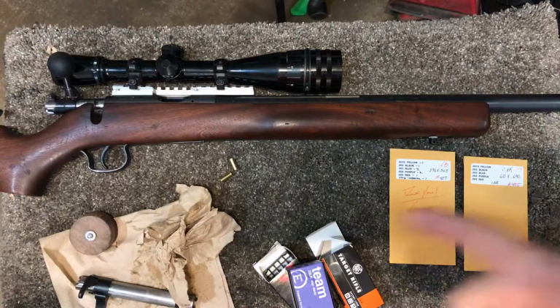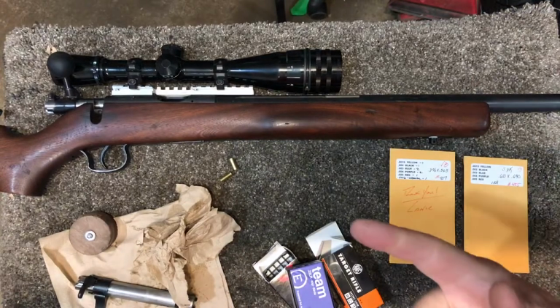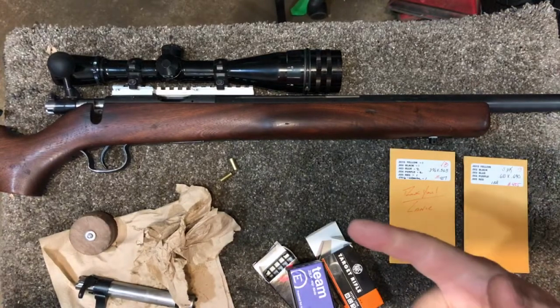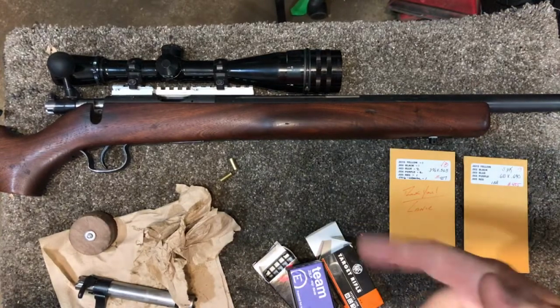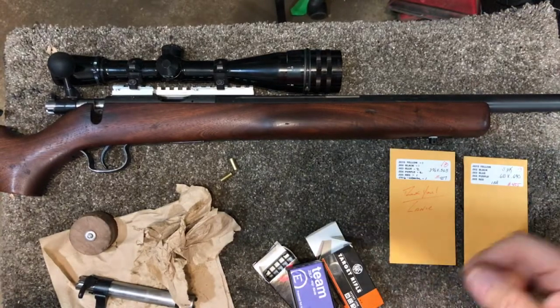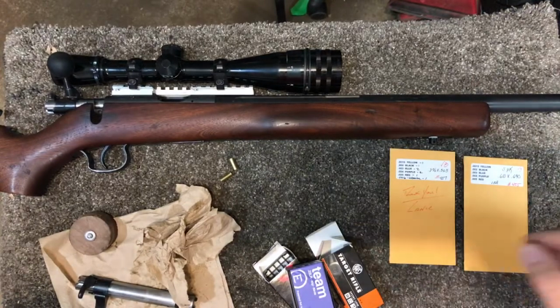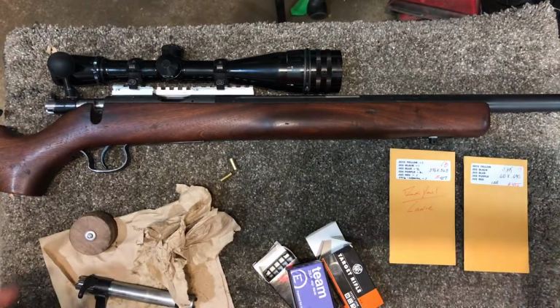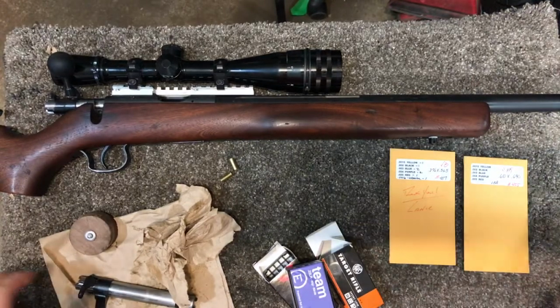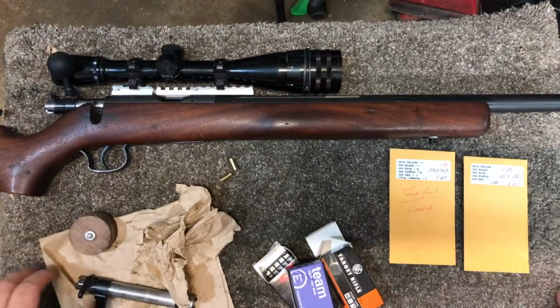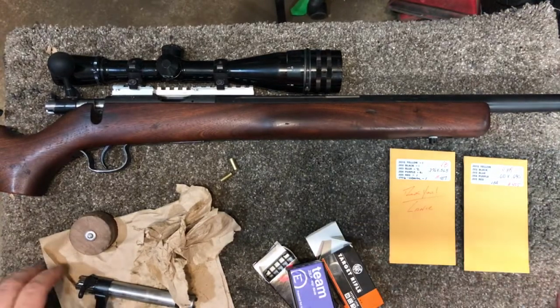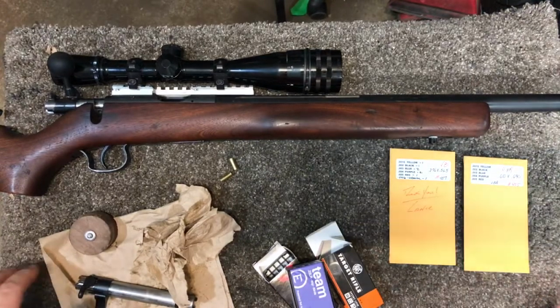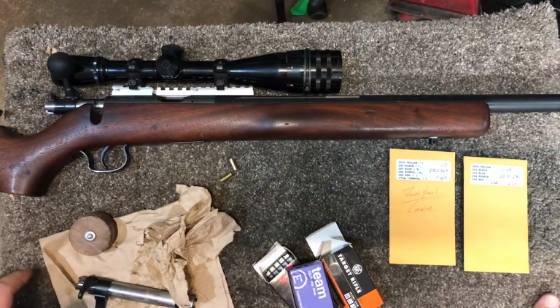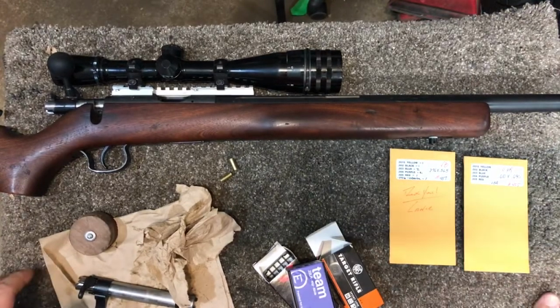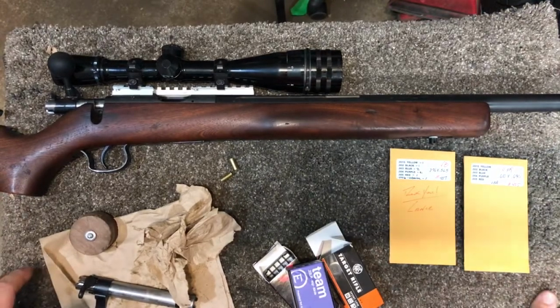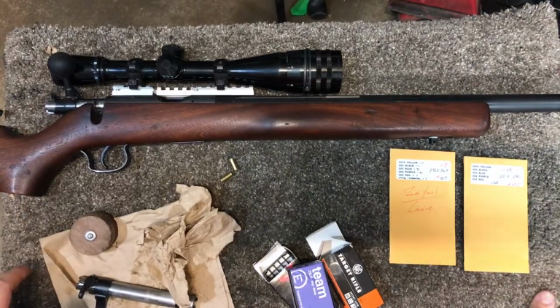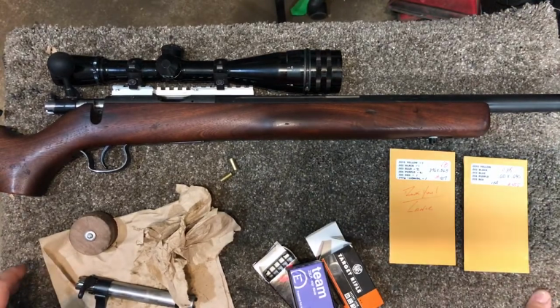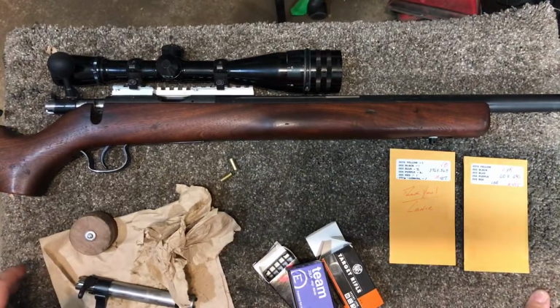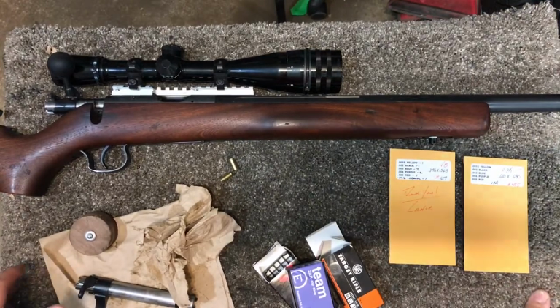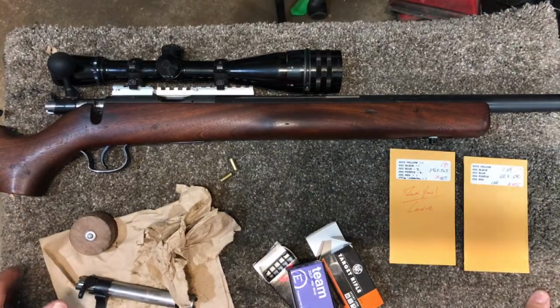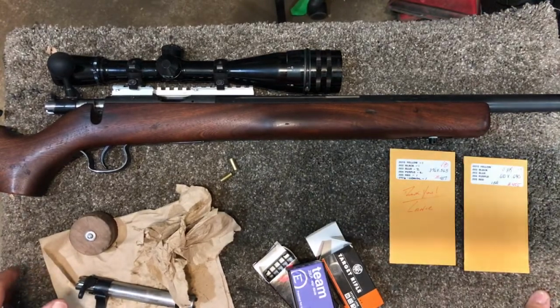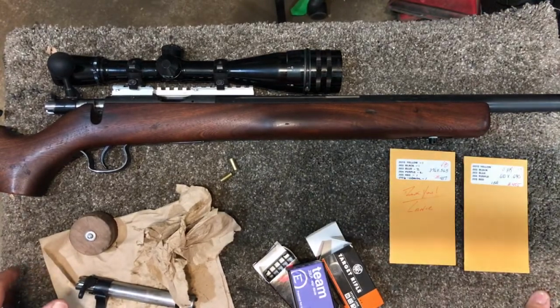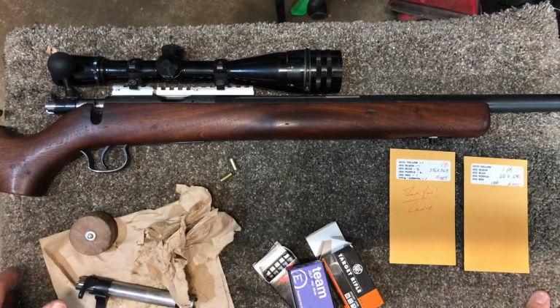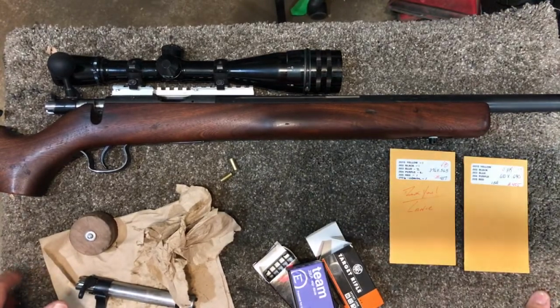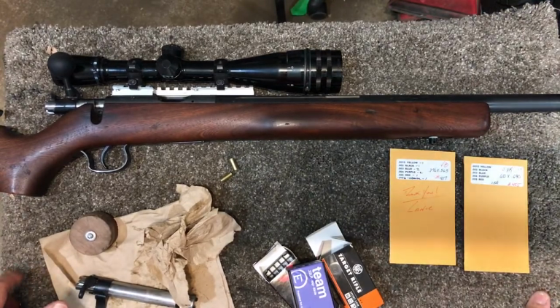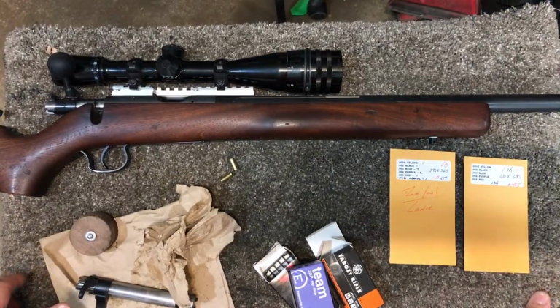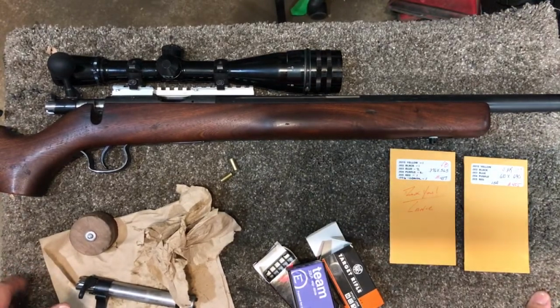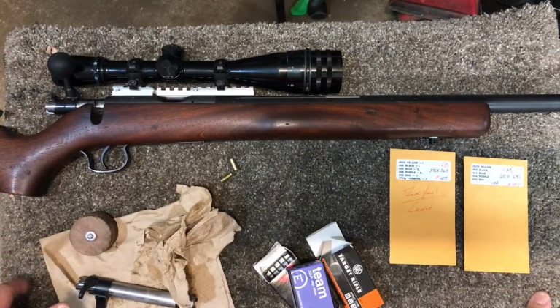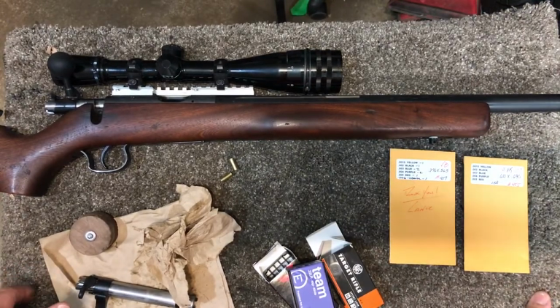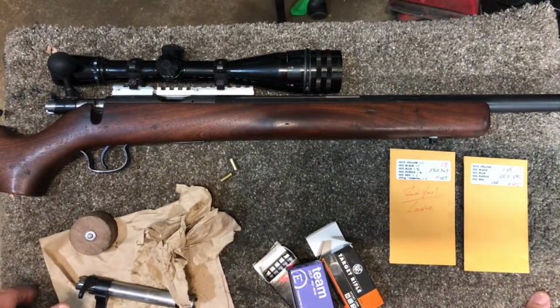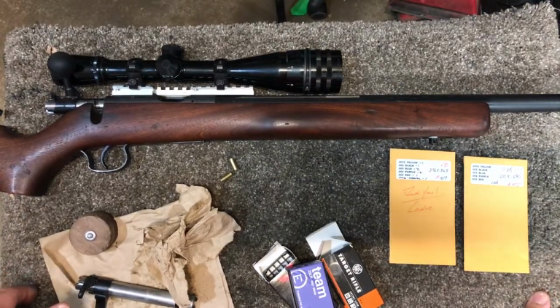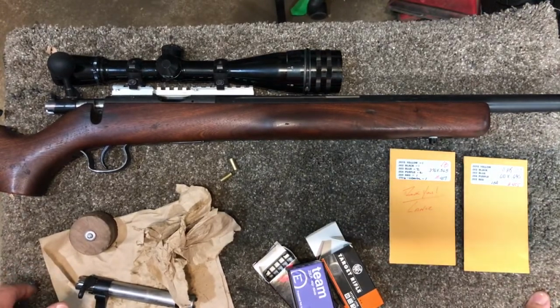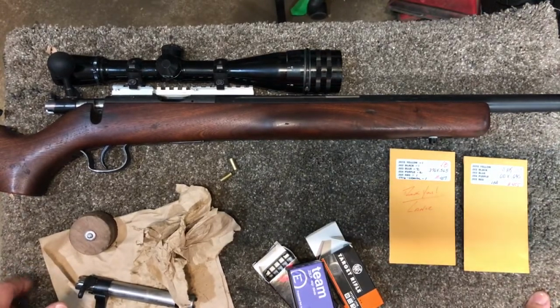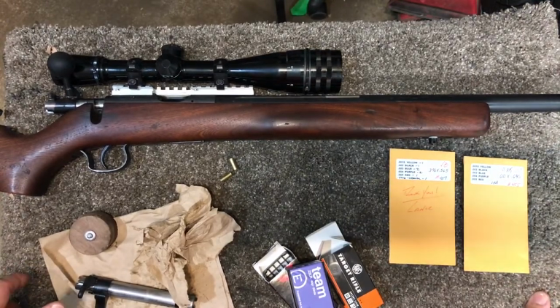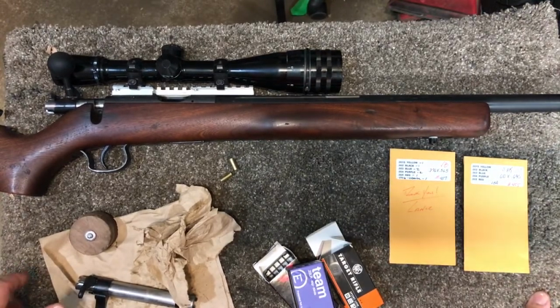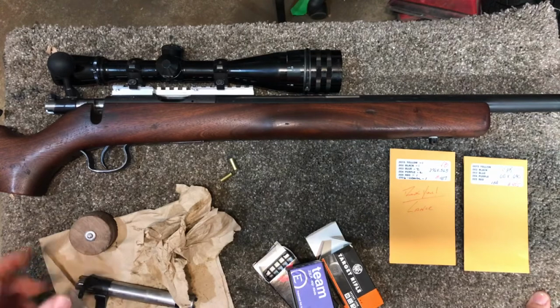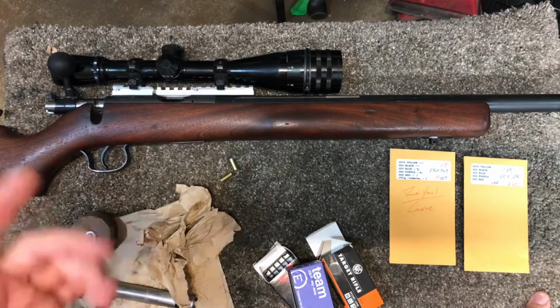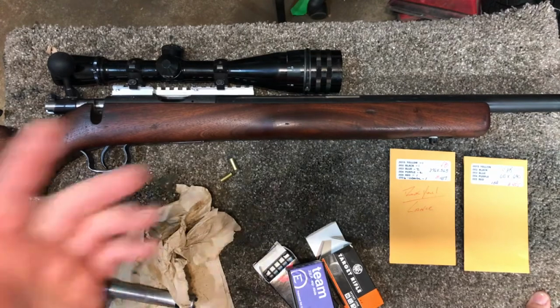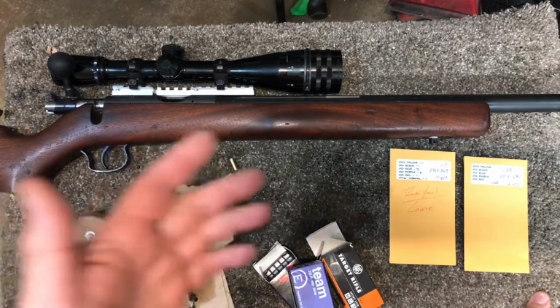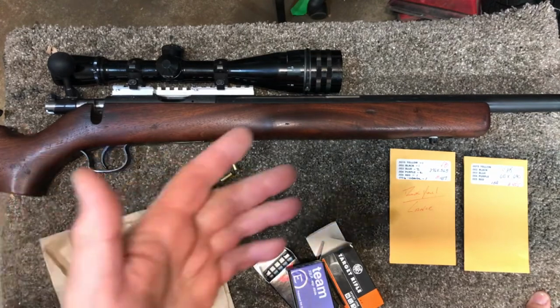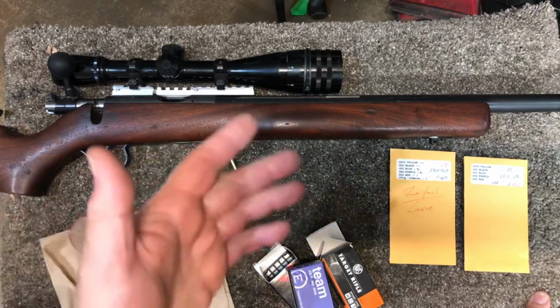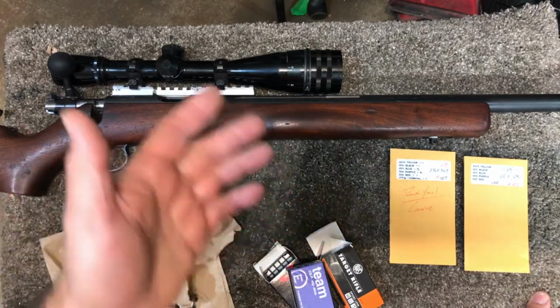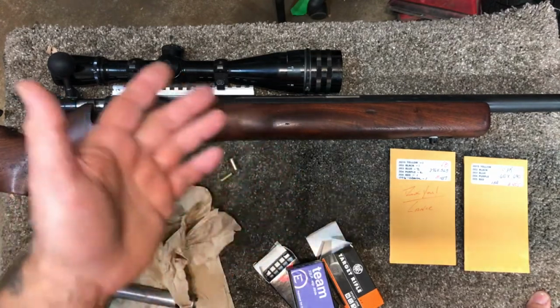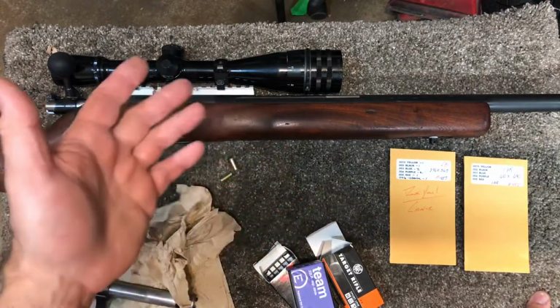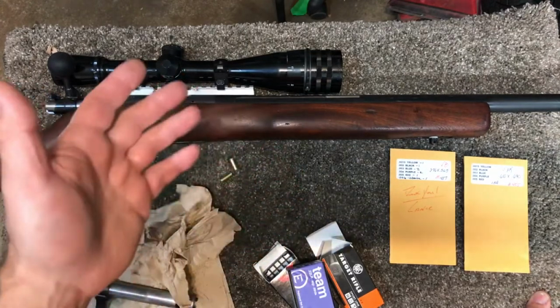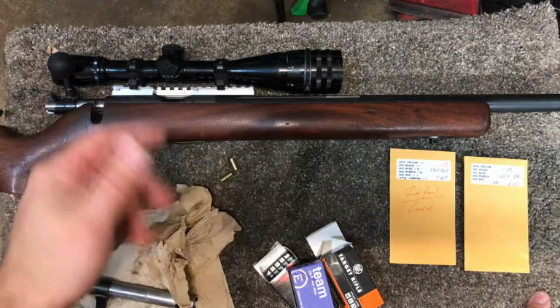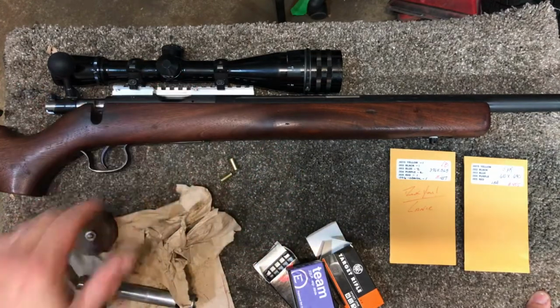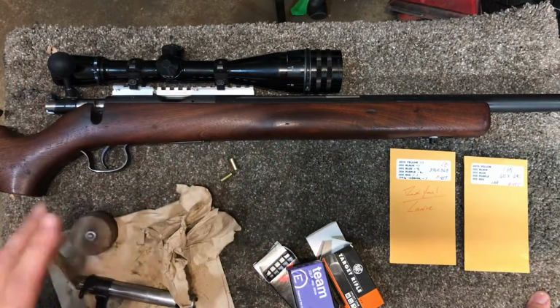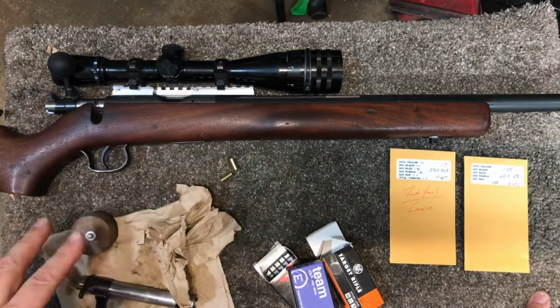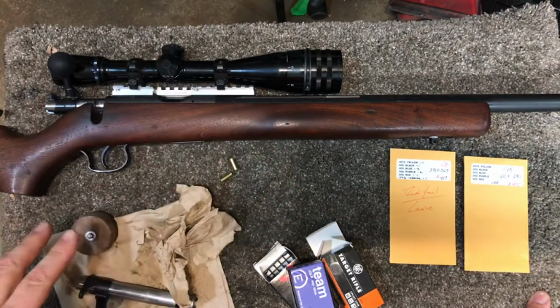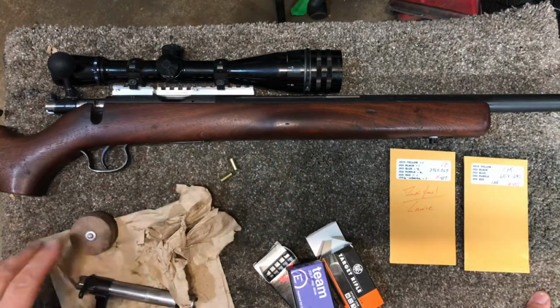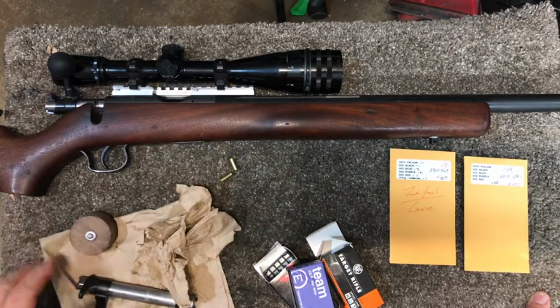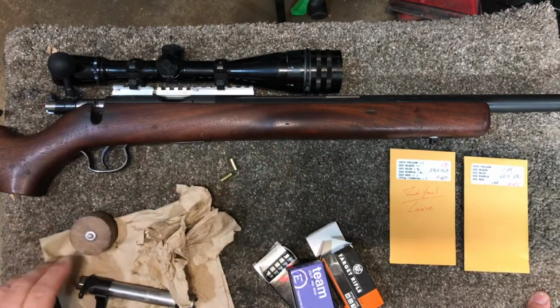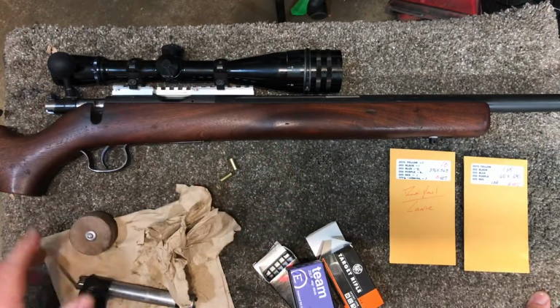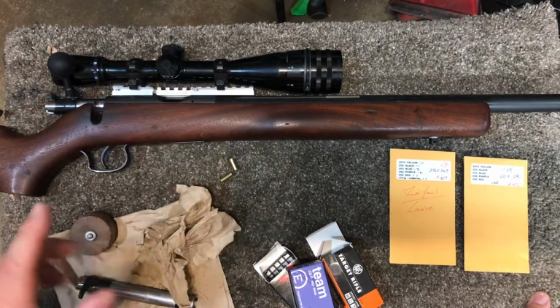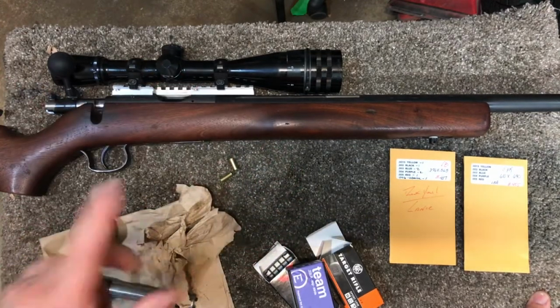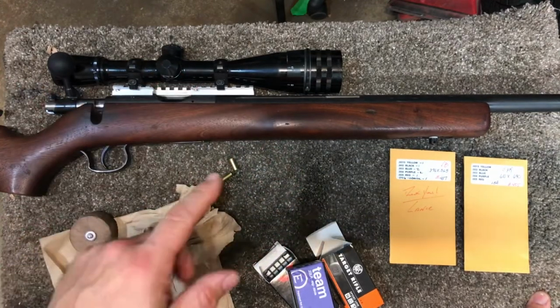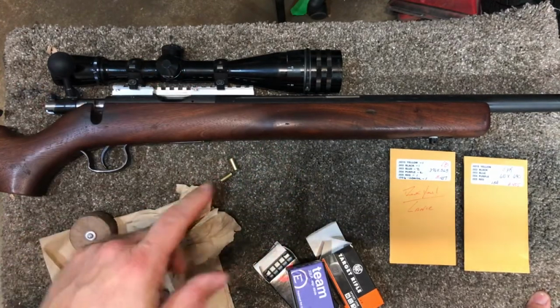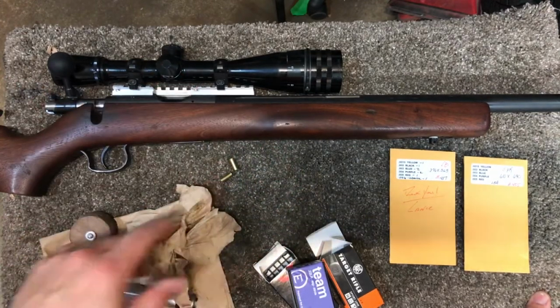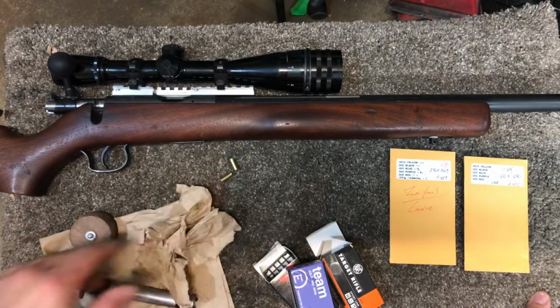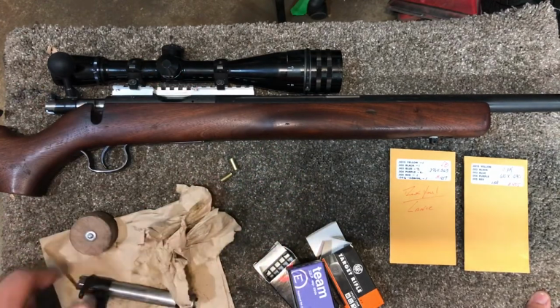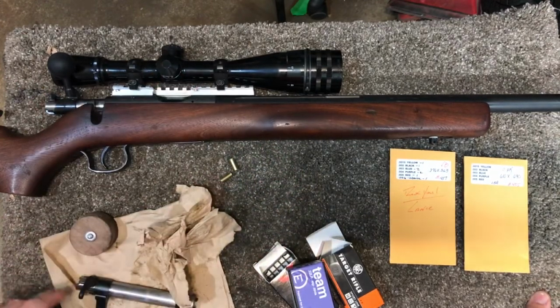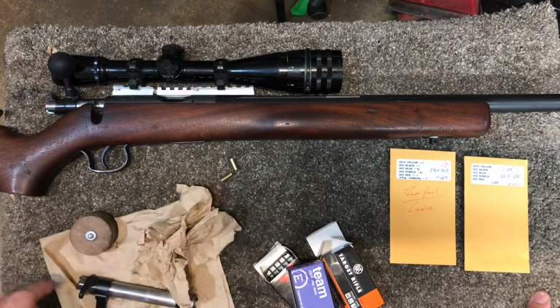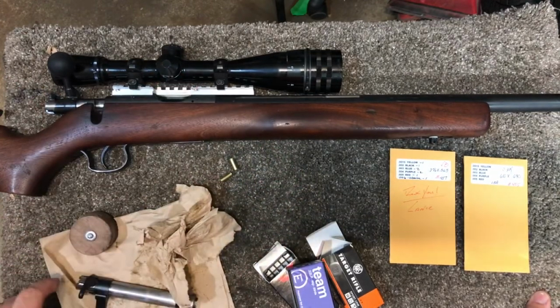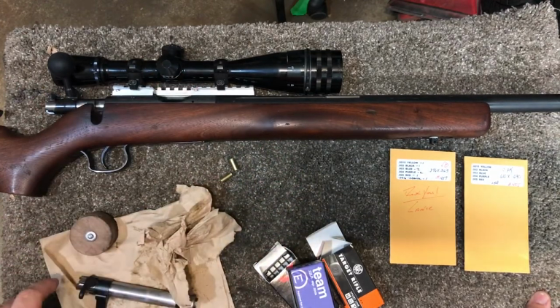Hello Rimfire Friends! Today is Friday September 23rd, 2022. Happy Friday! I'm in the shop today and I want to talk about something really quick.